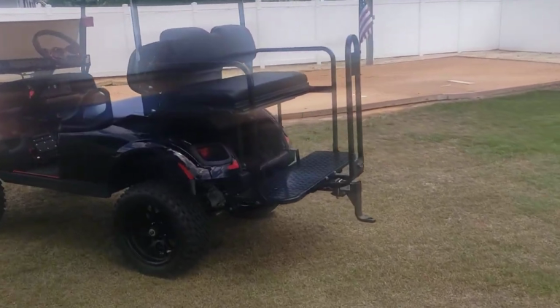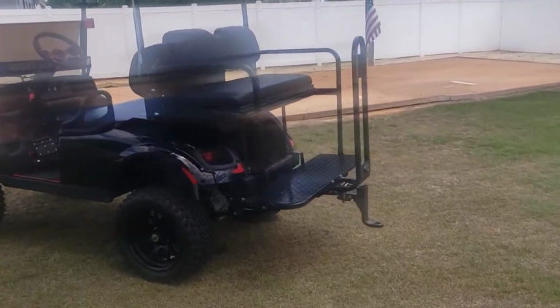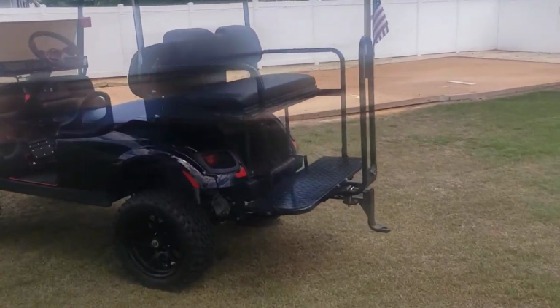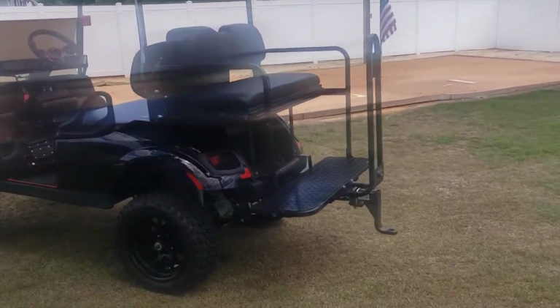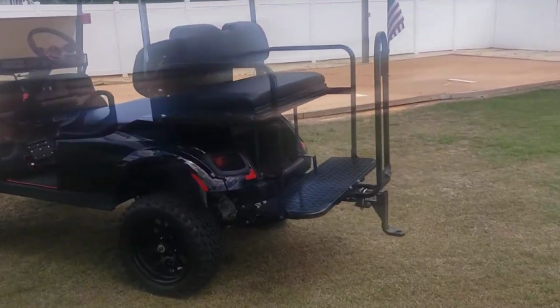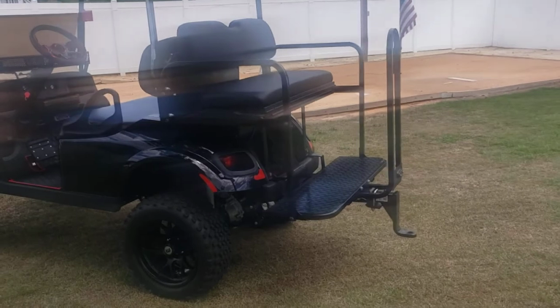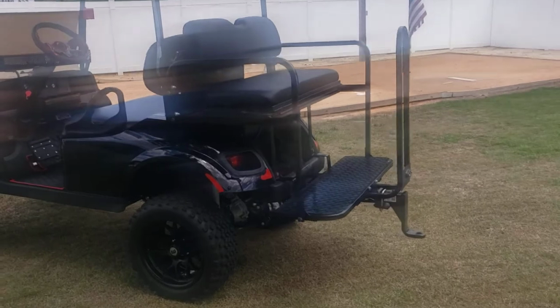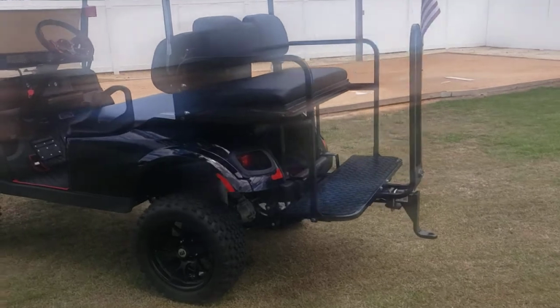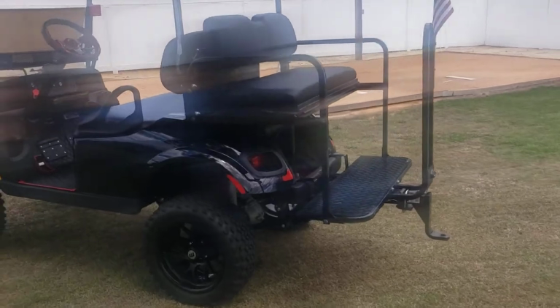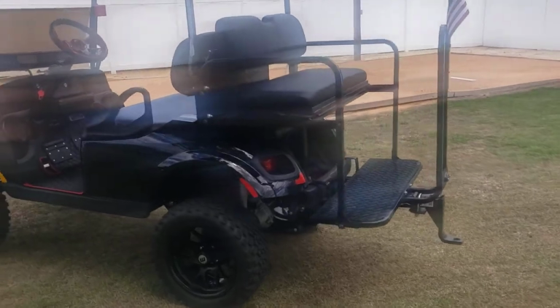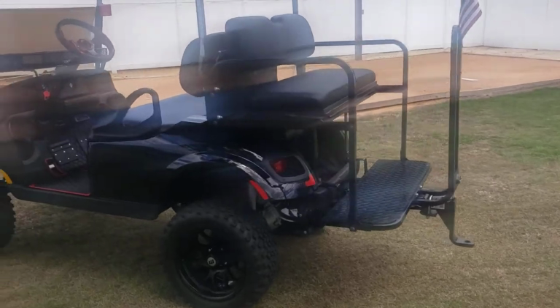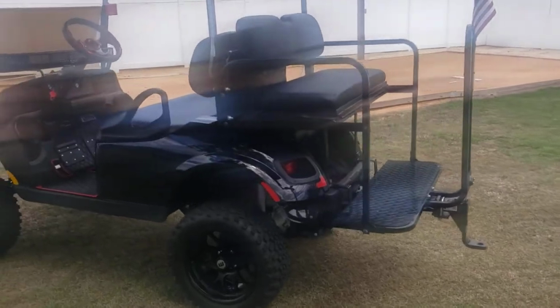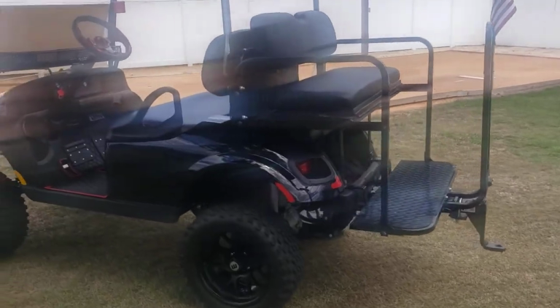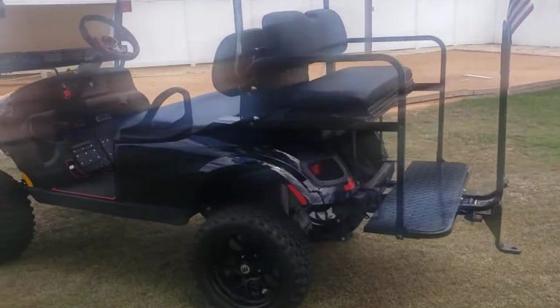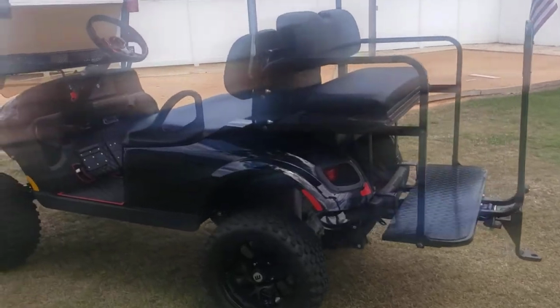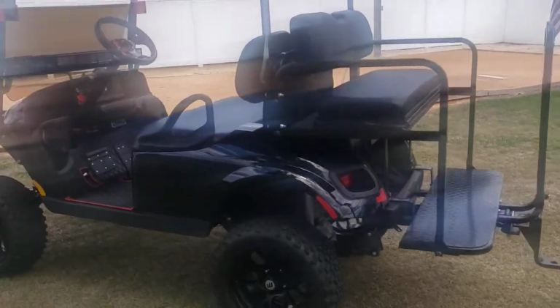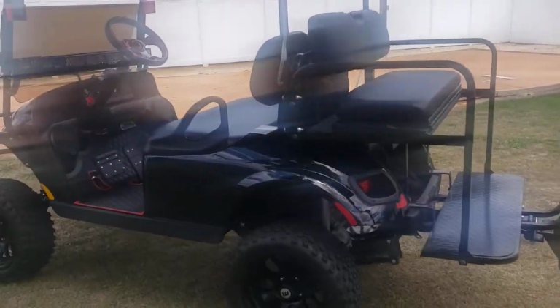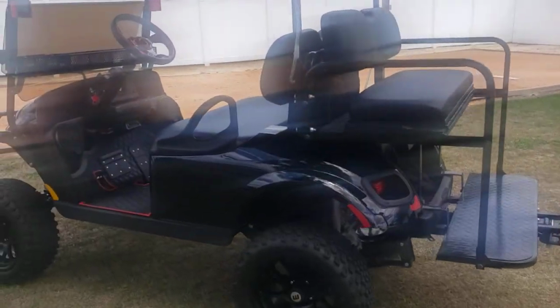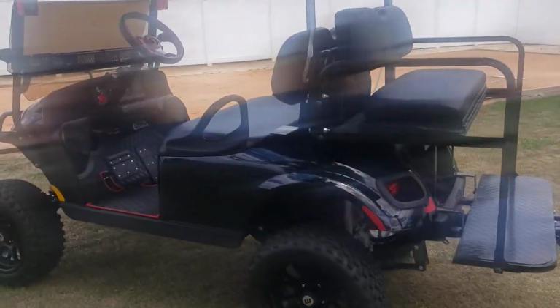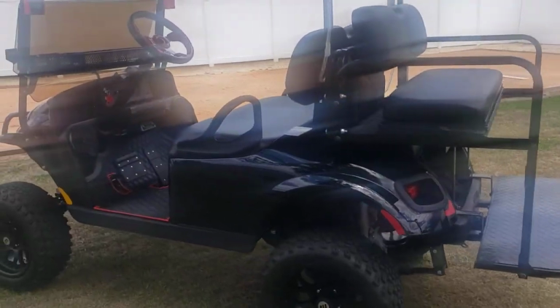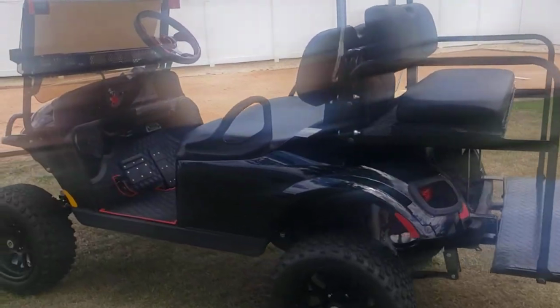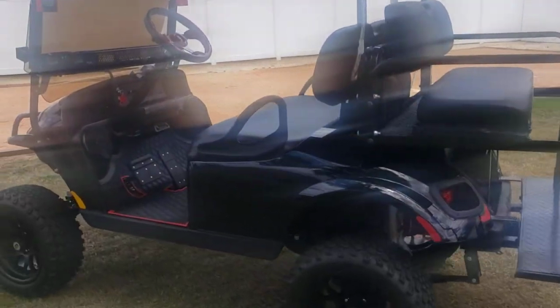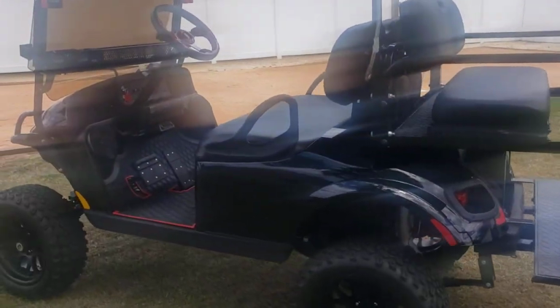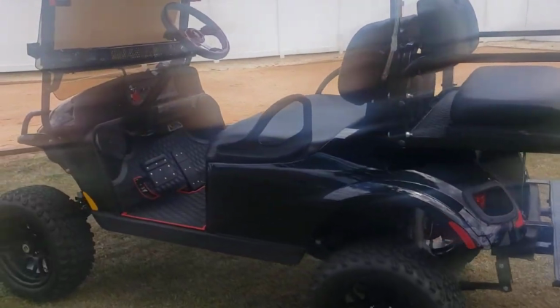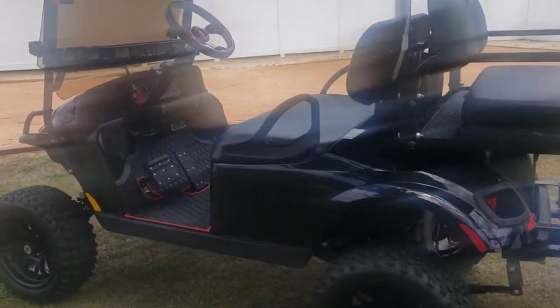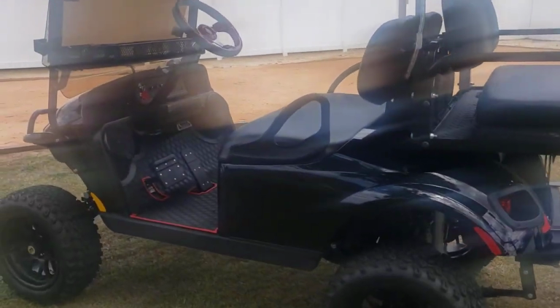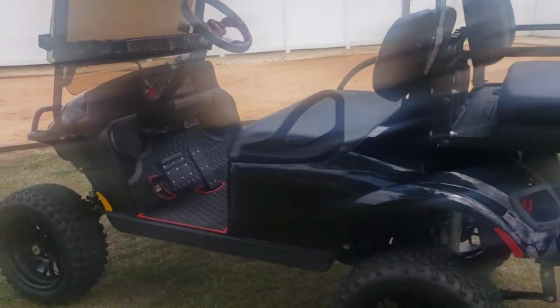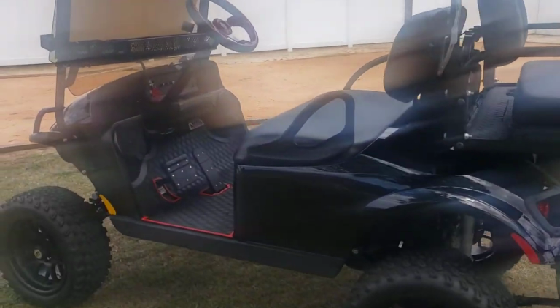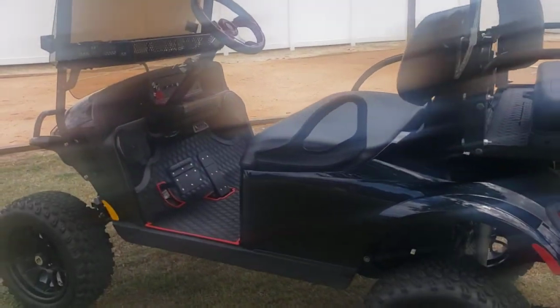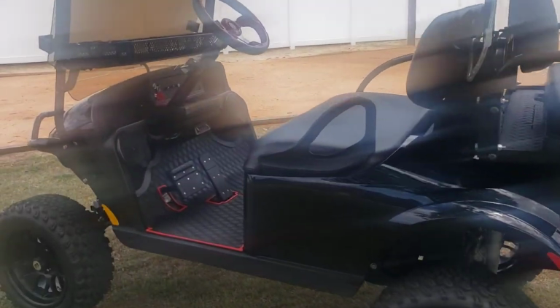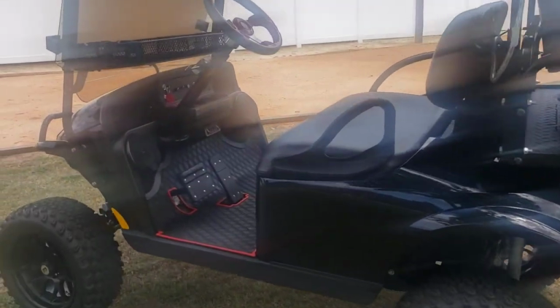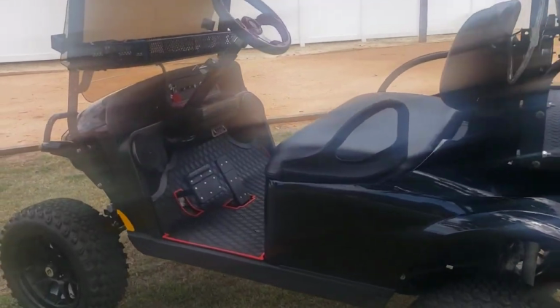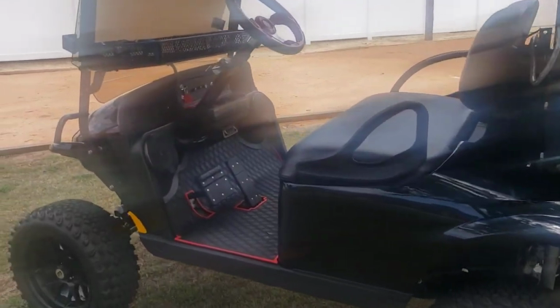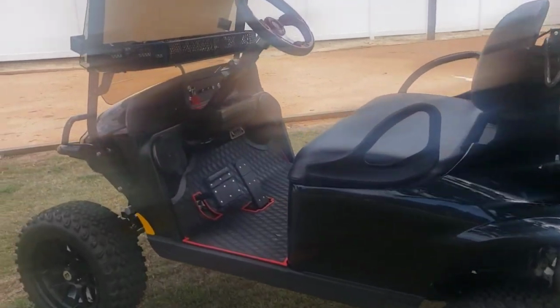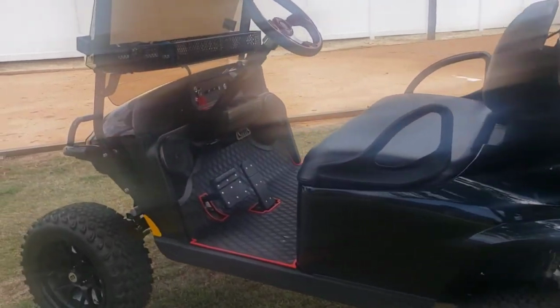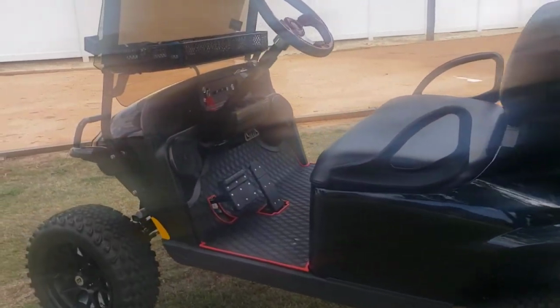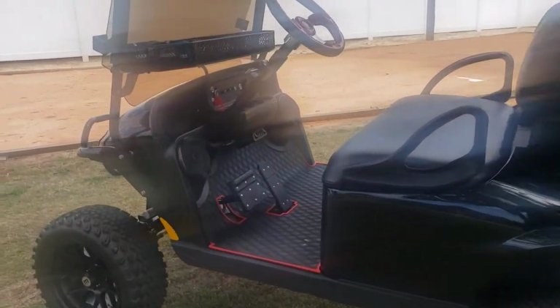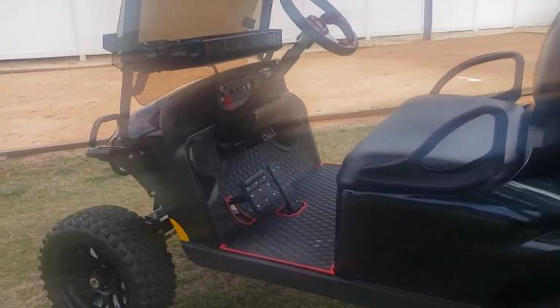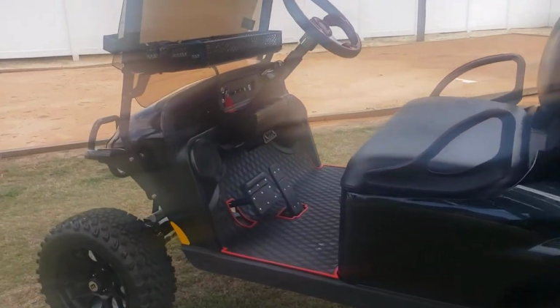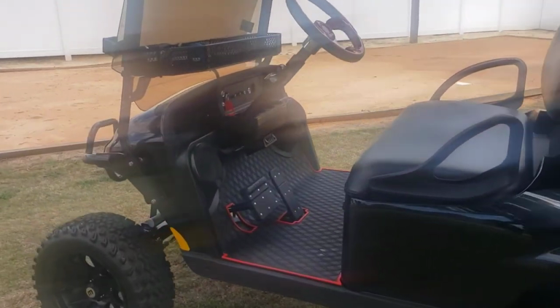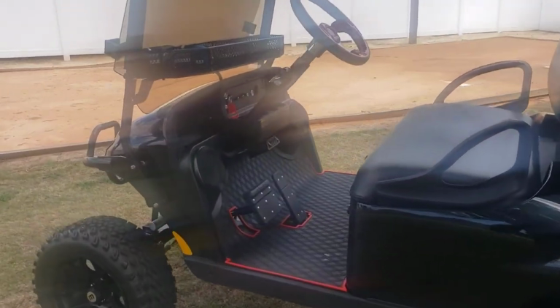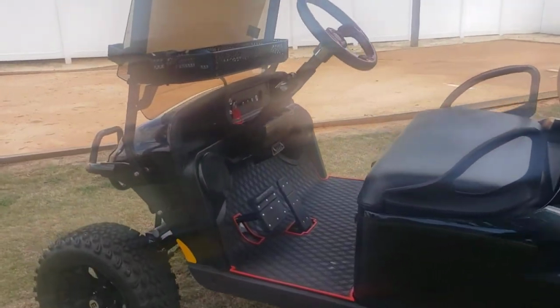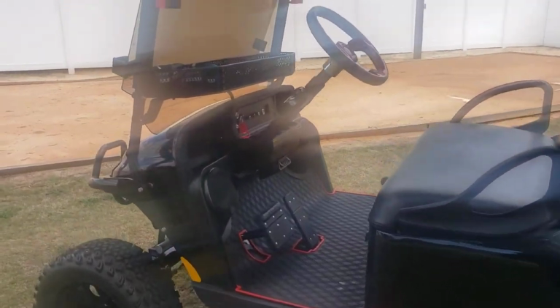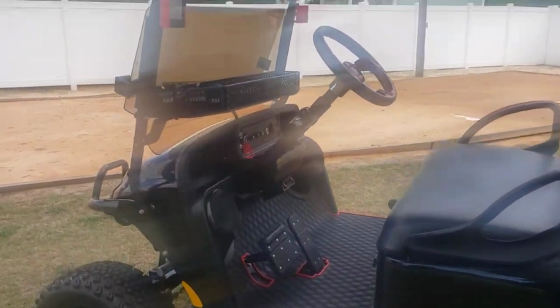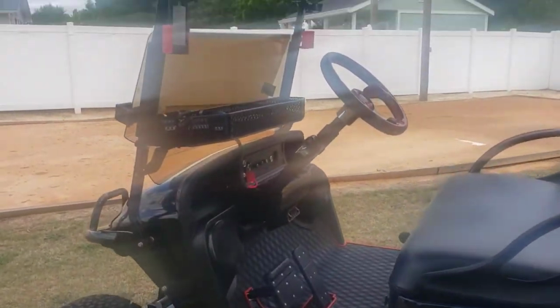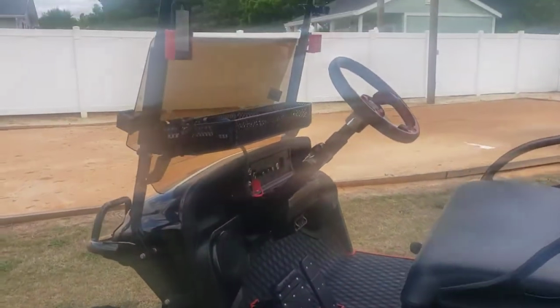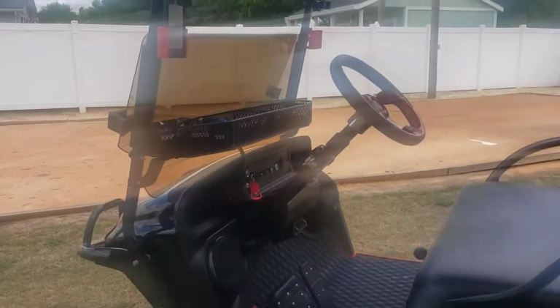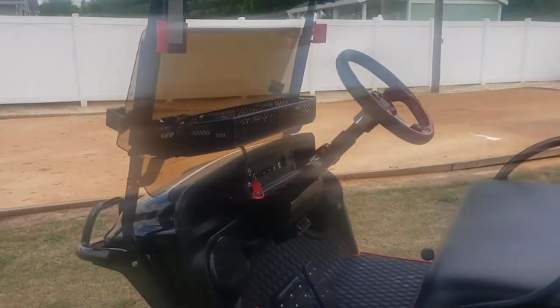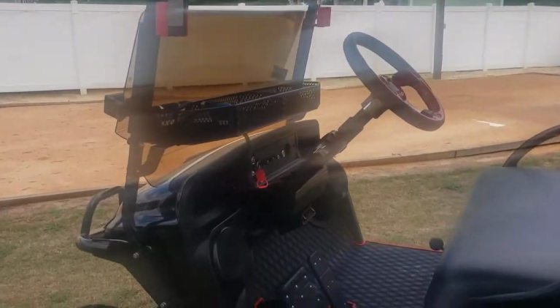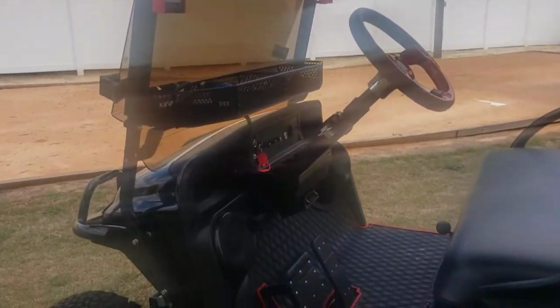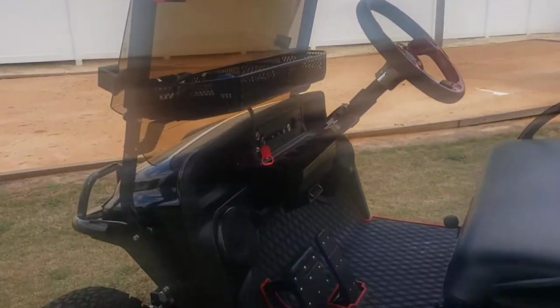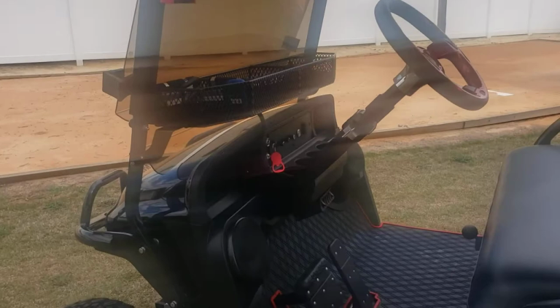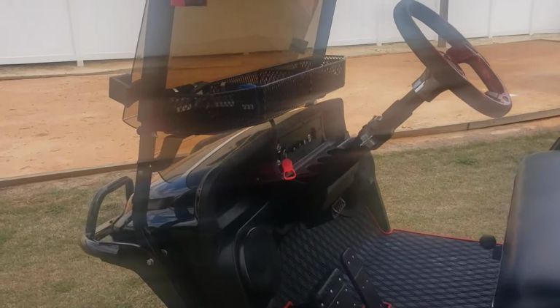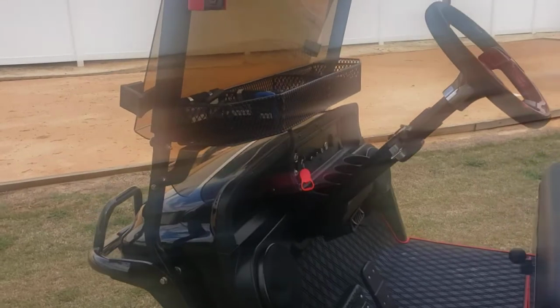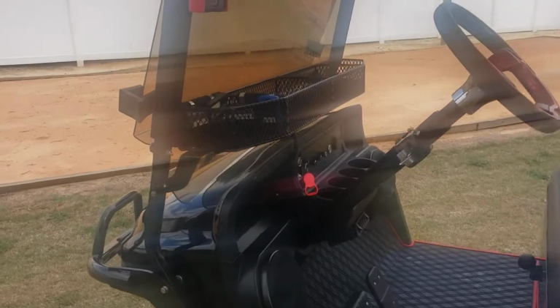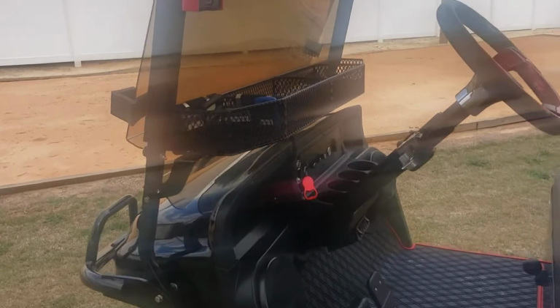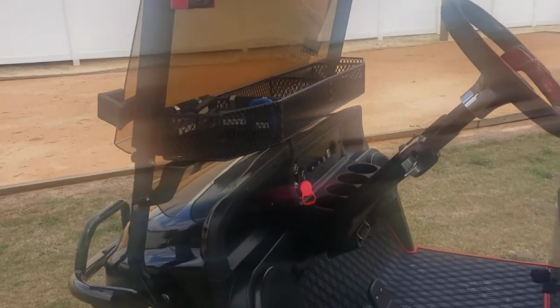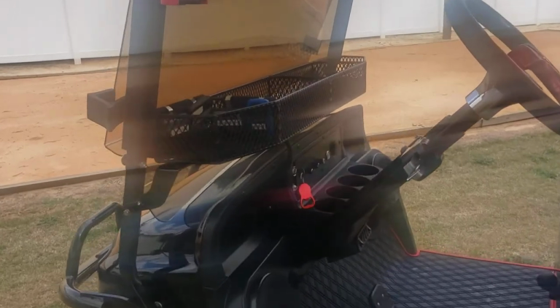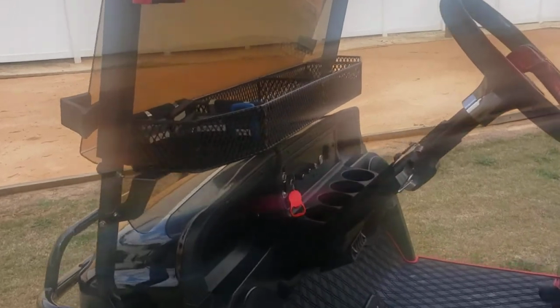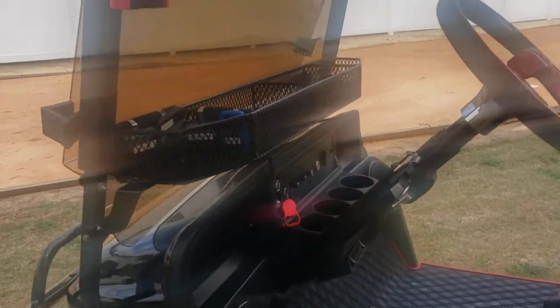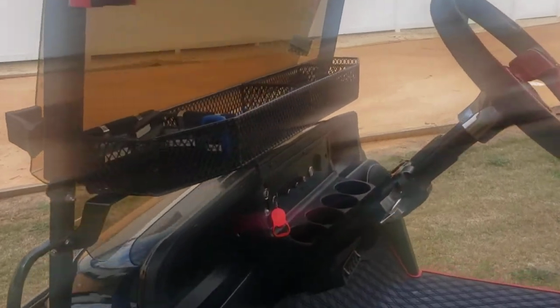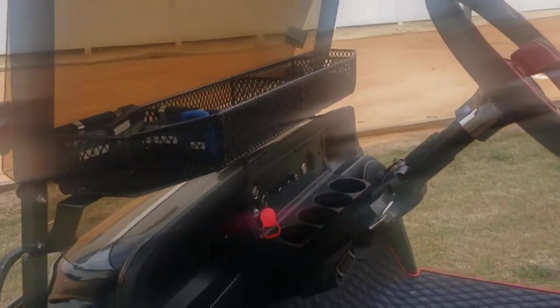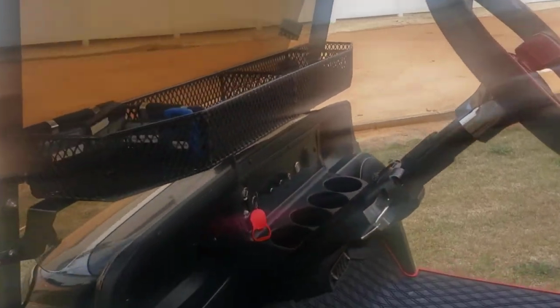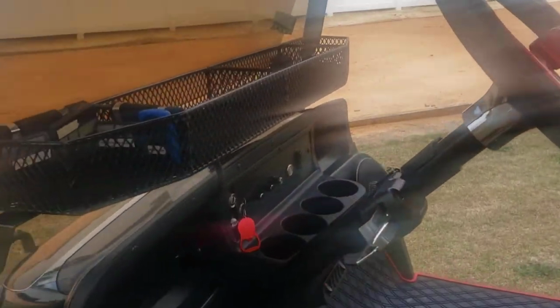The tow hitch is all welded to the frame so we can tow a variety of things with this. I'll have to get some video at night time with the undercarriage lights — some pretty cool stuff.